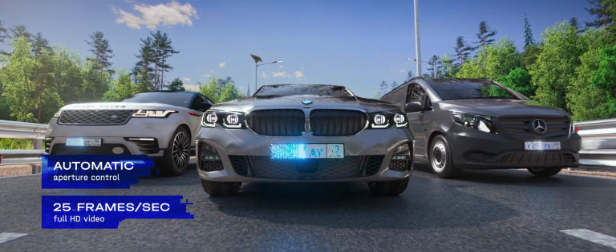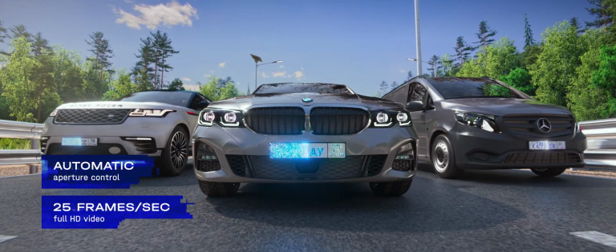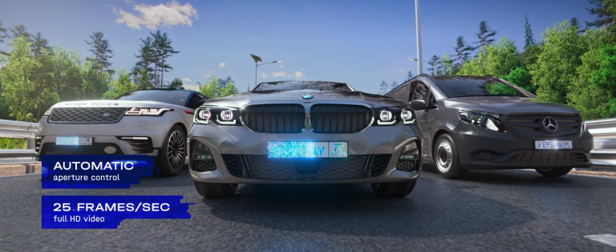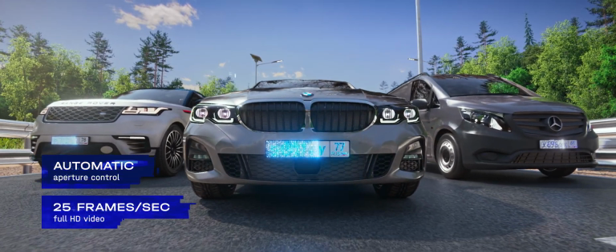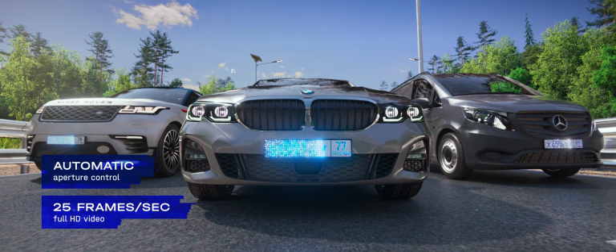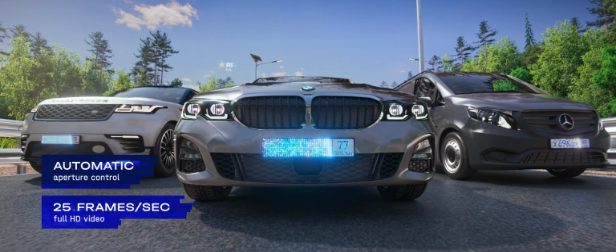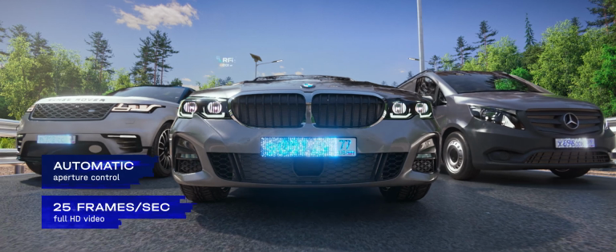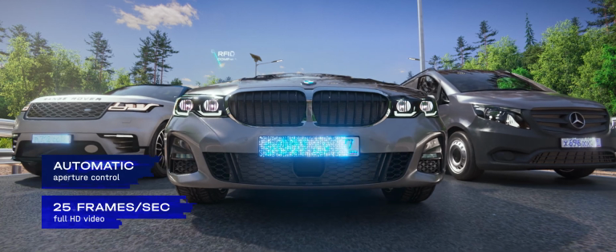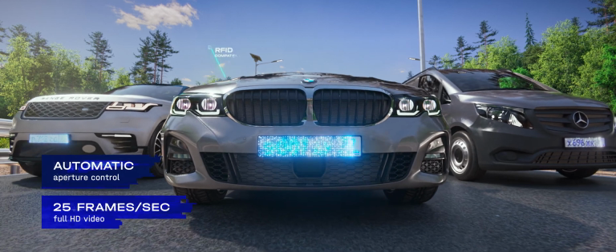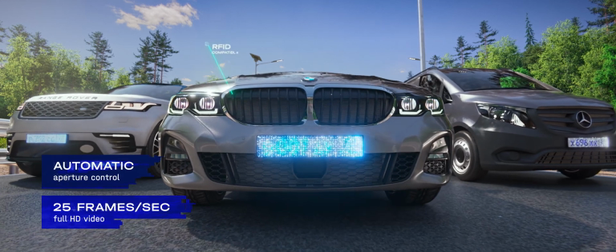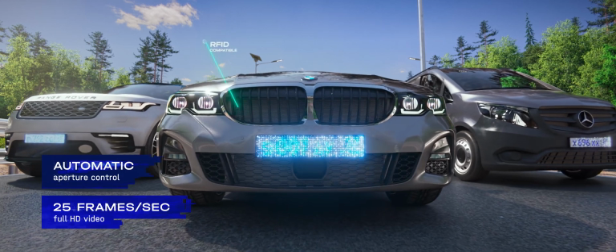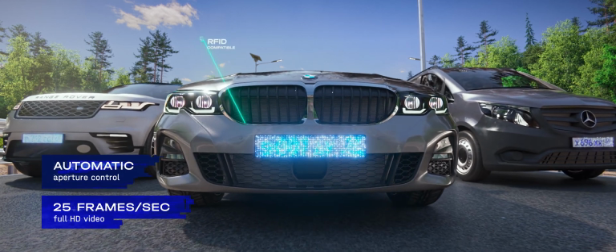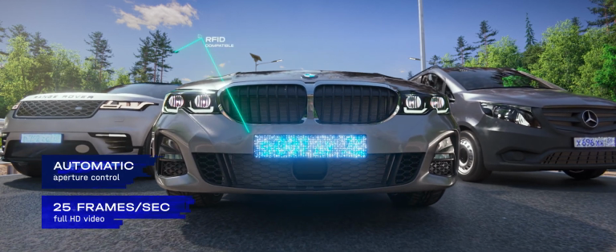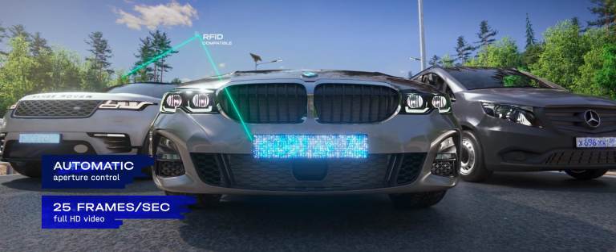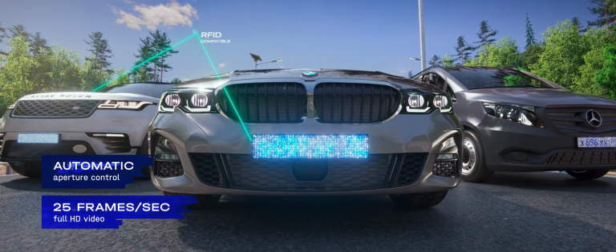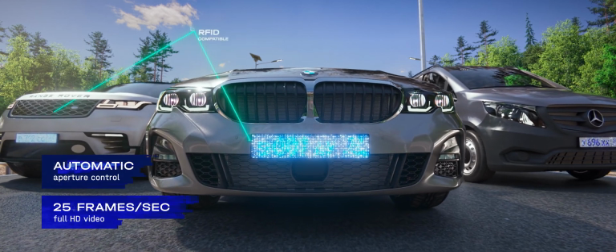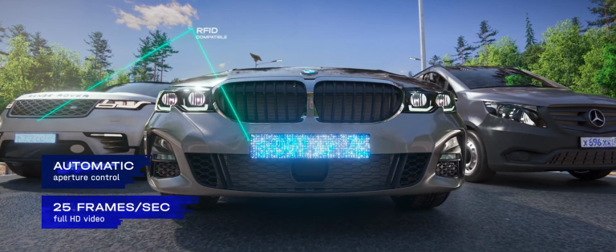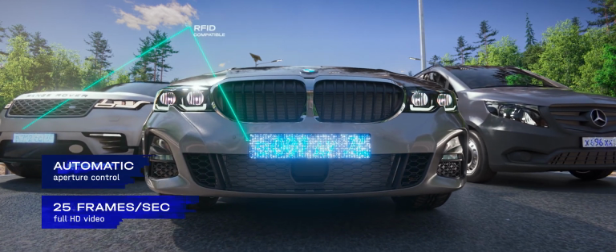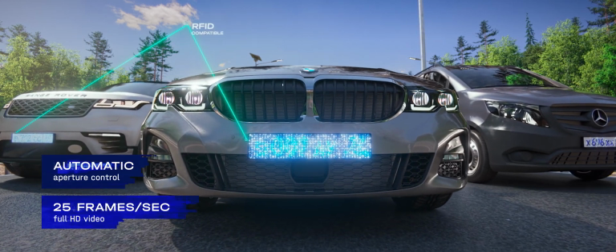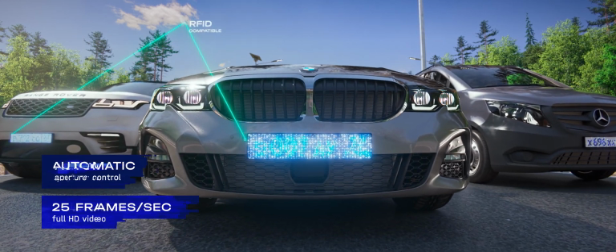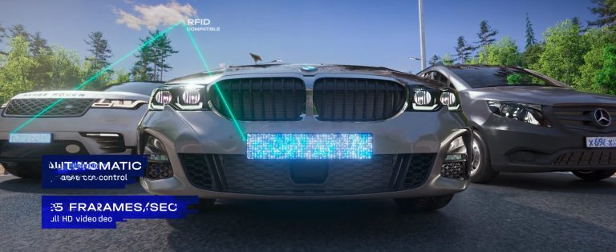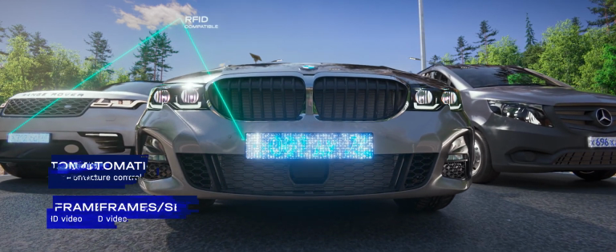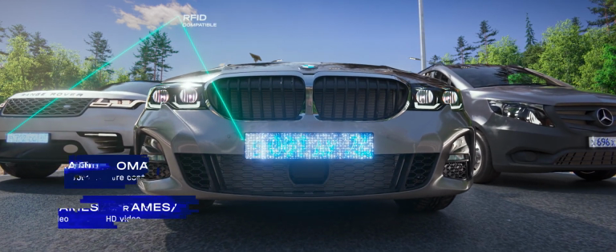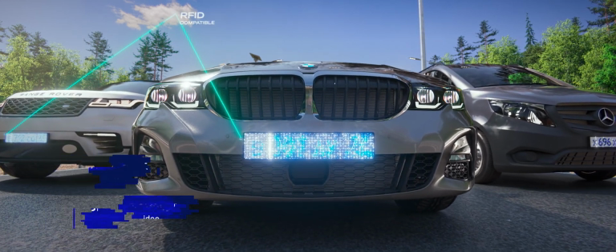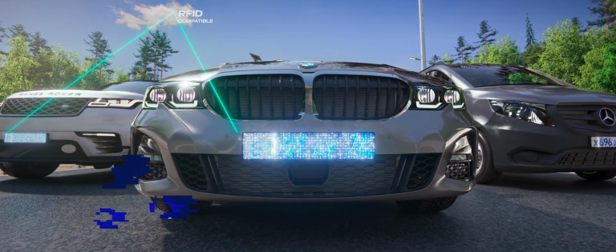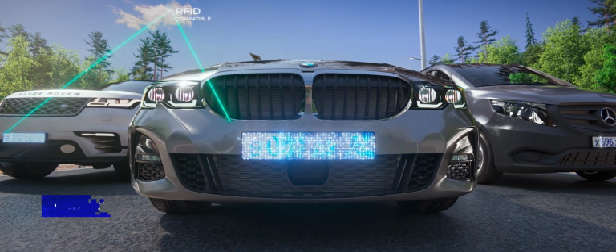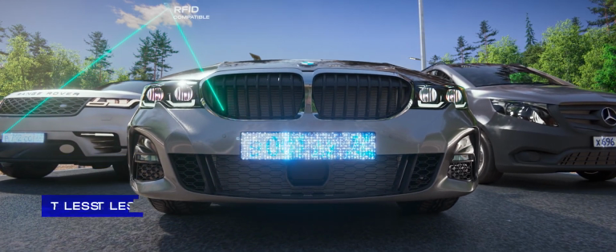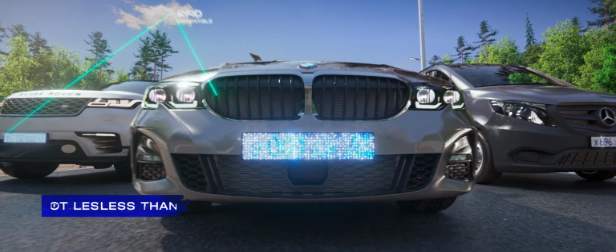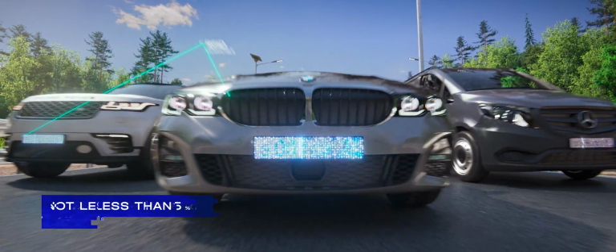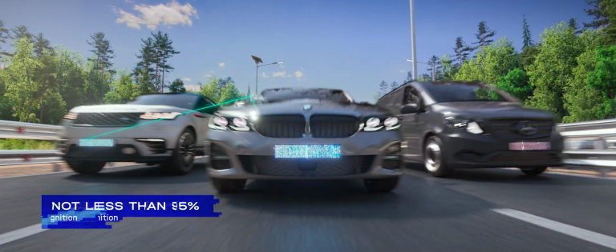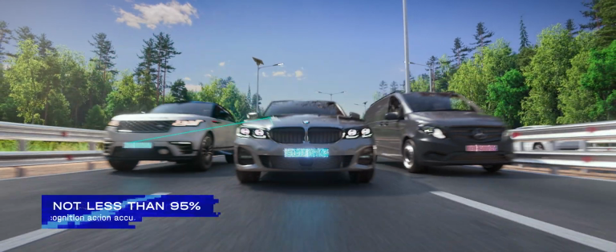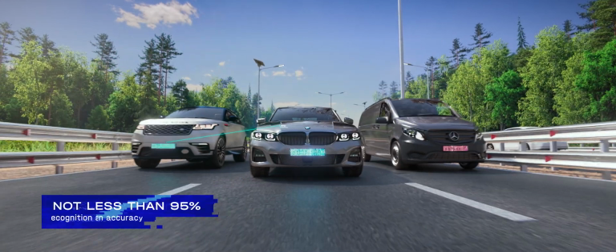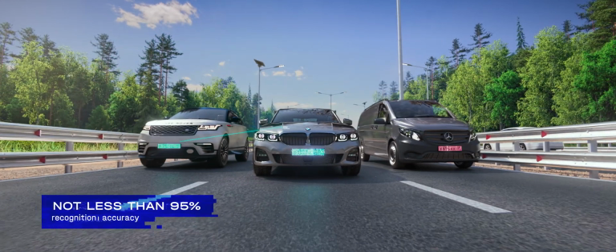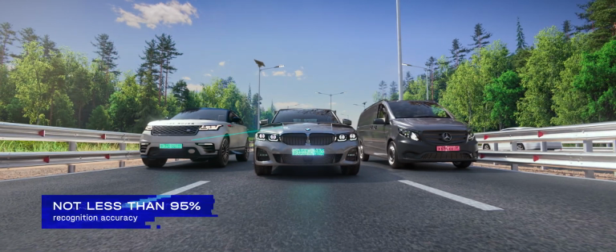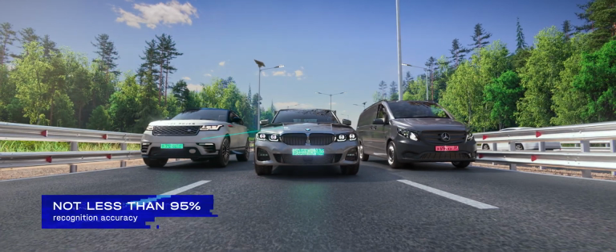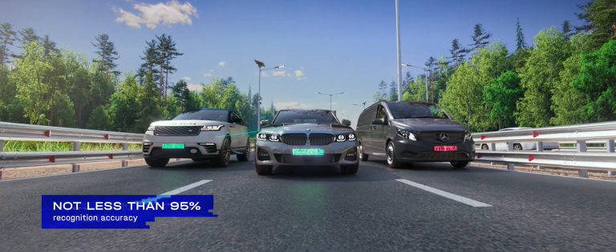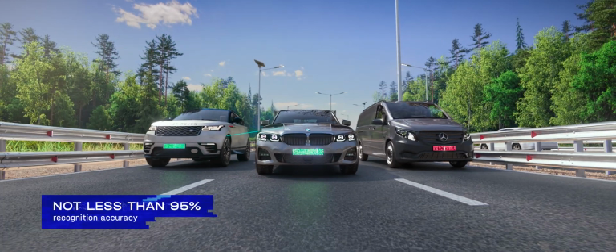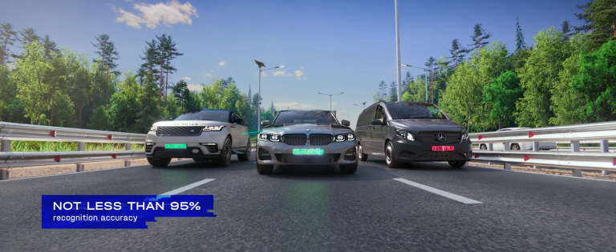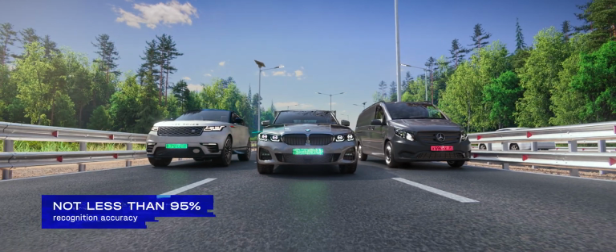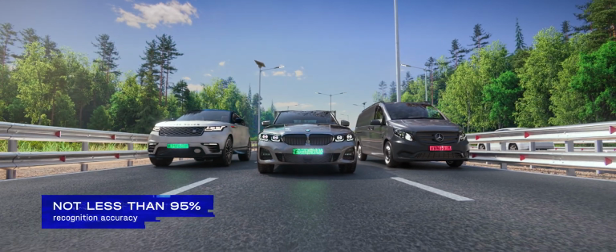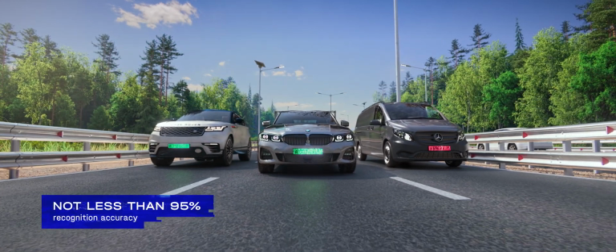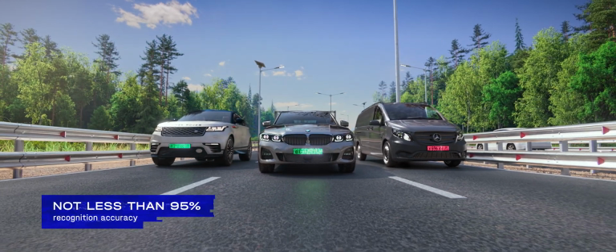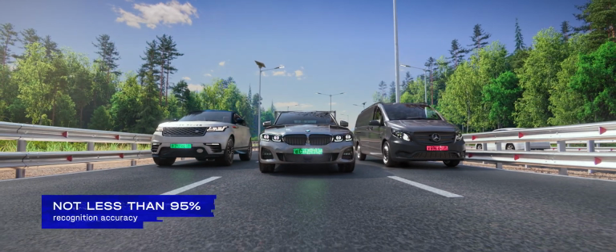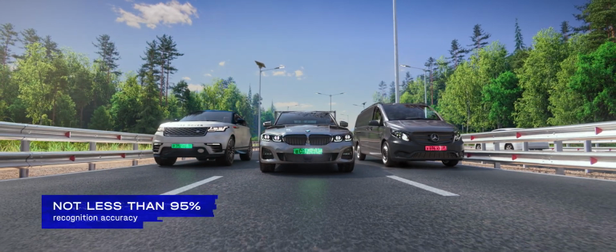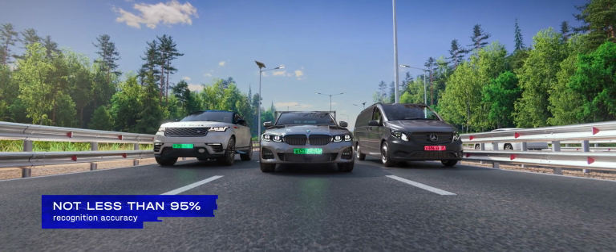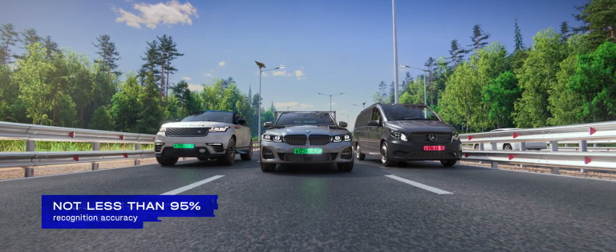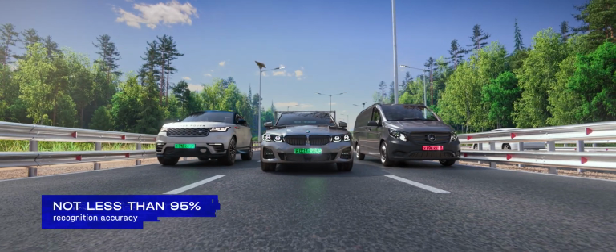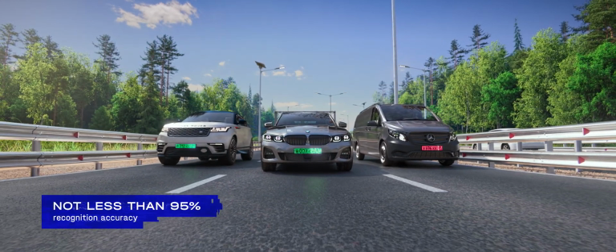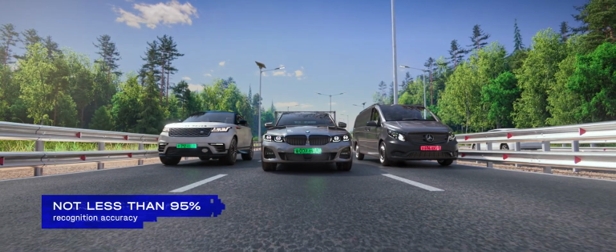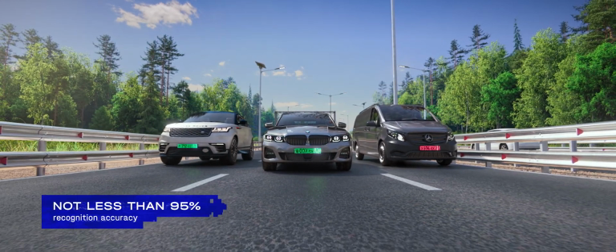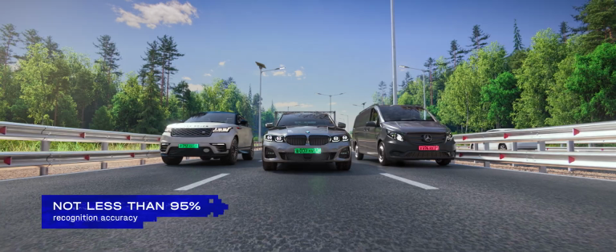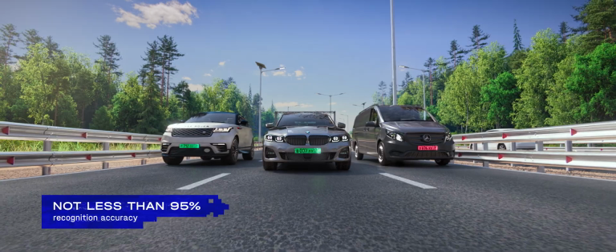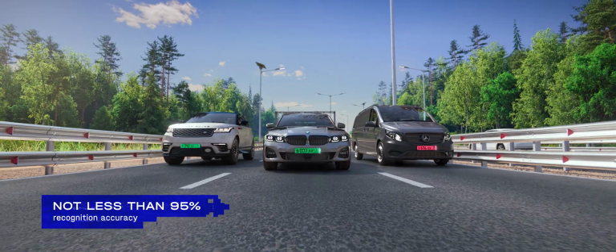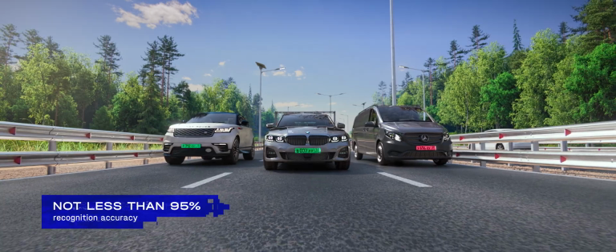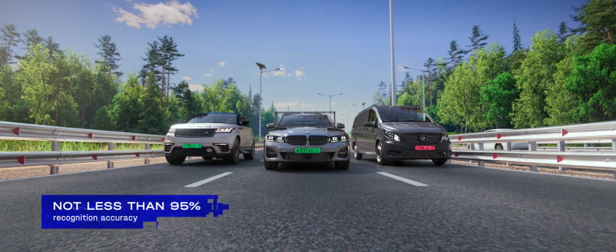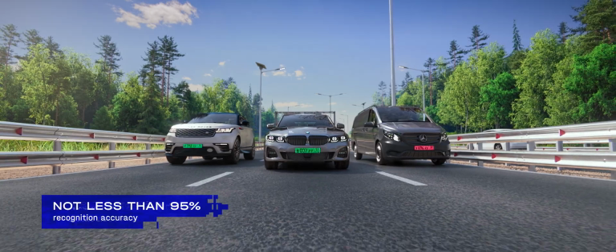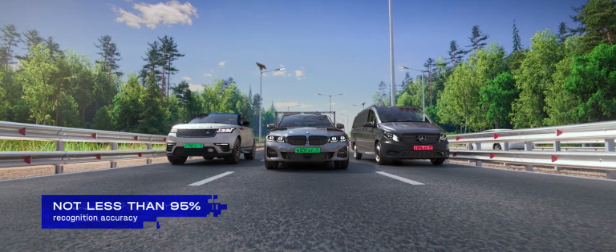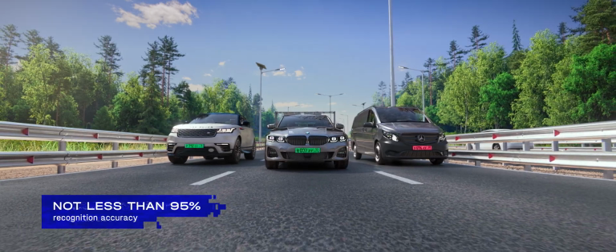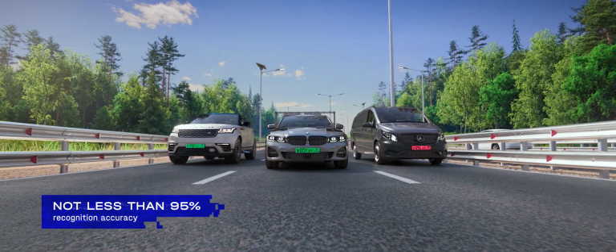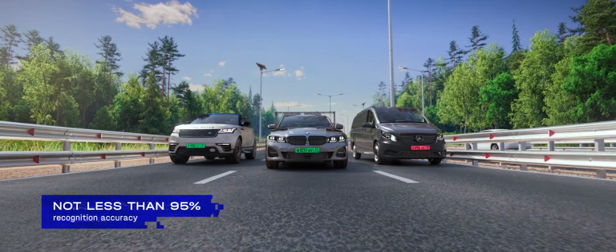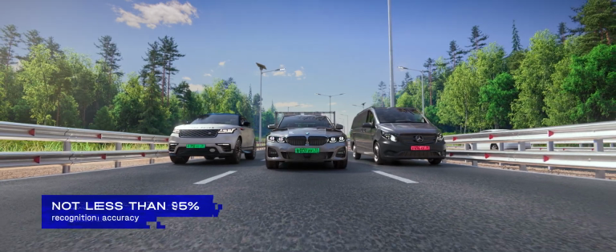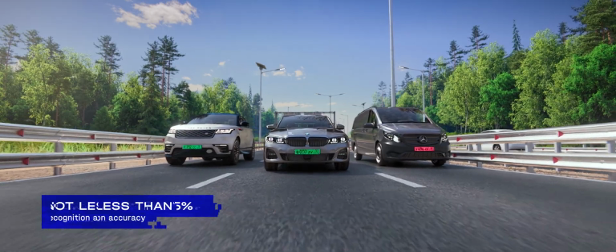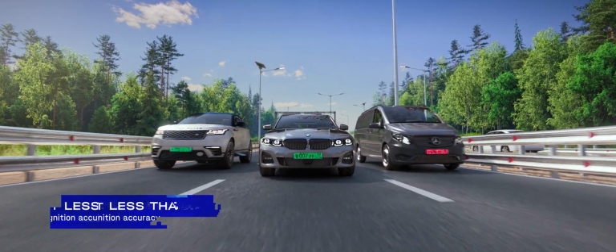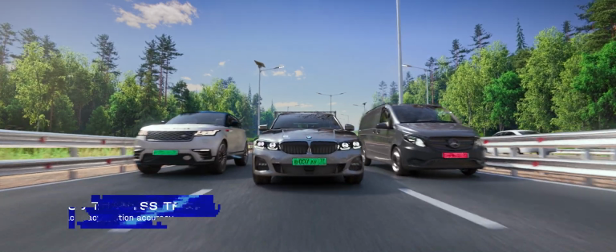Vehicle data can also be collected using RFID tags. By the data on vehicle license plates, violators can be identified.